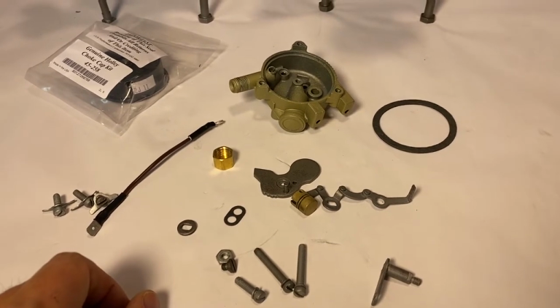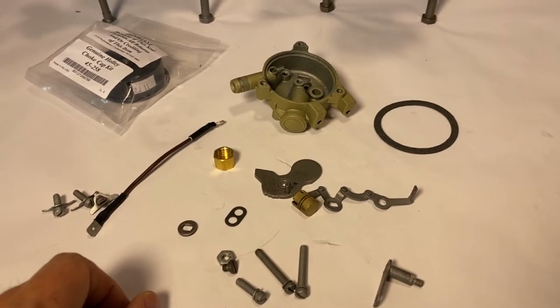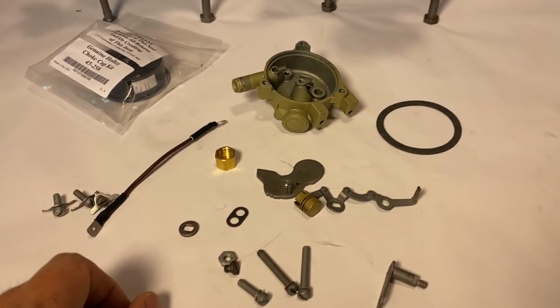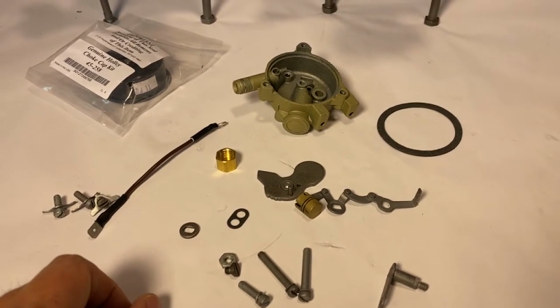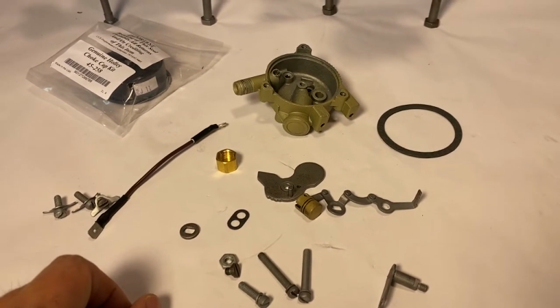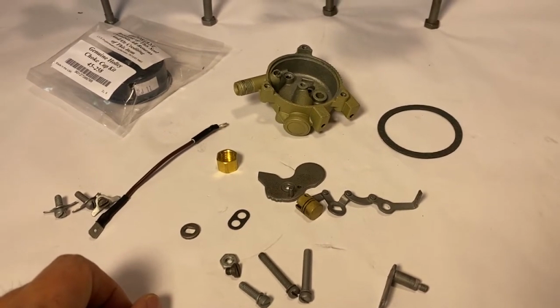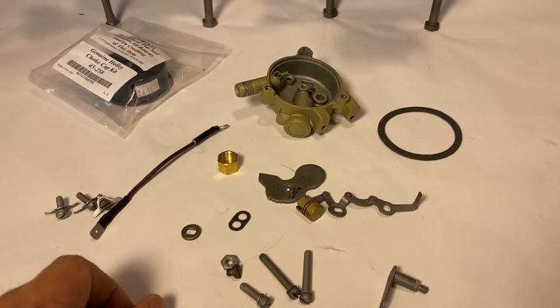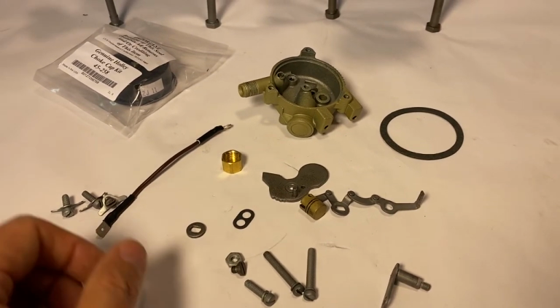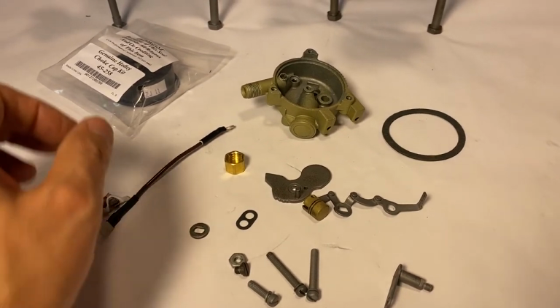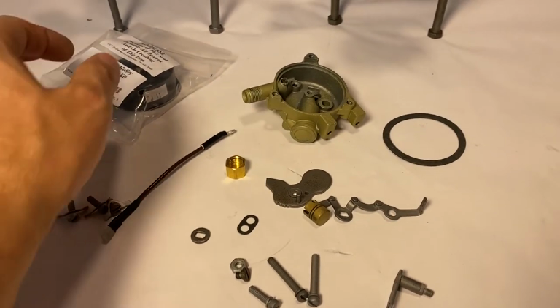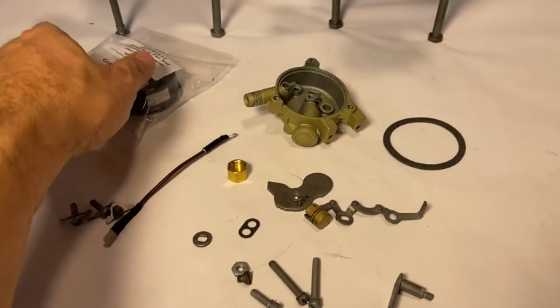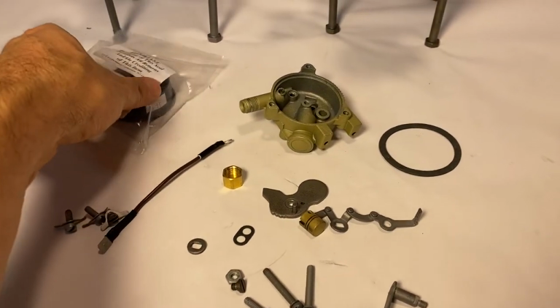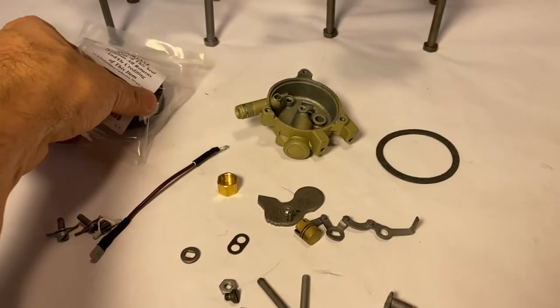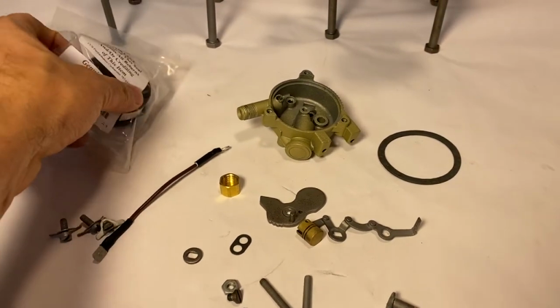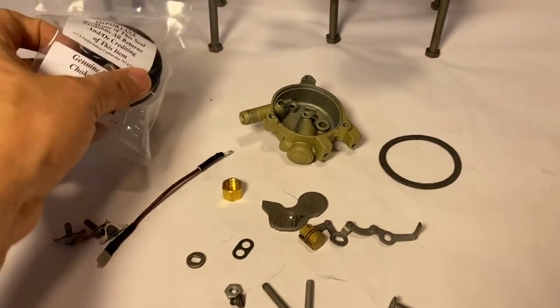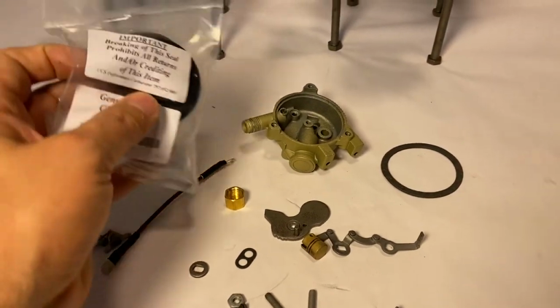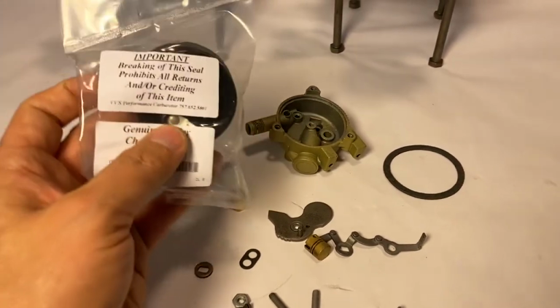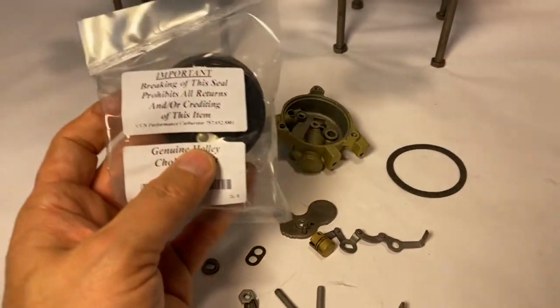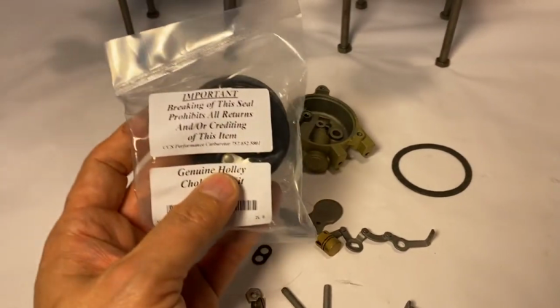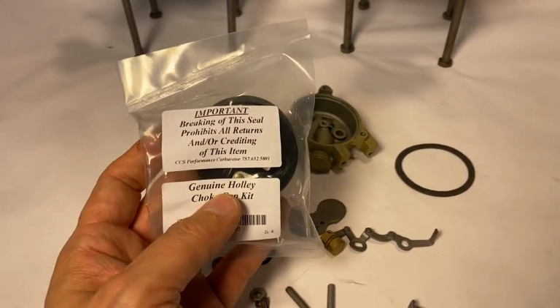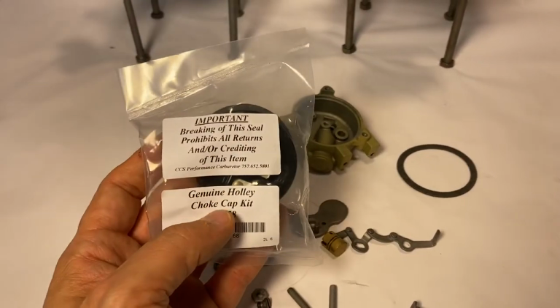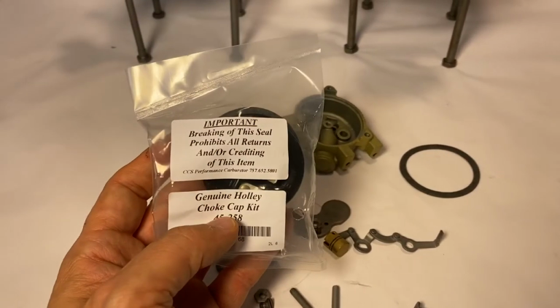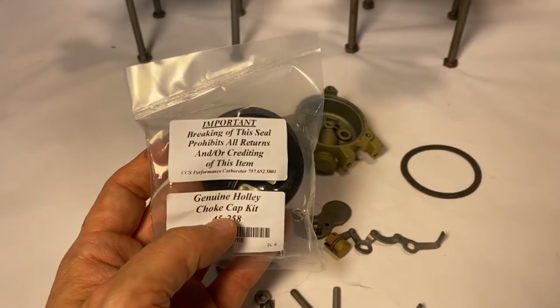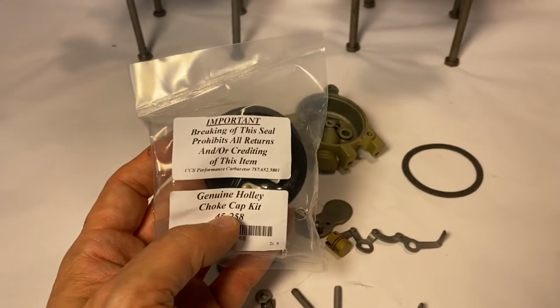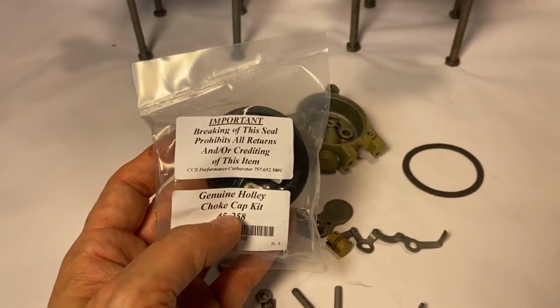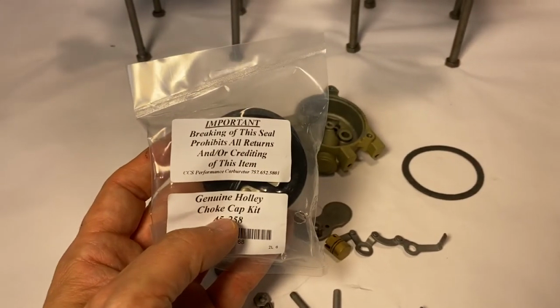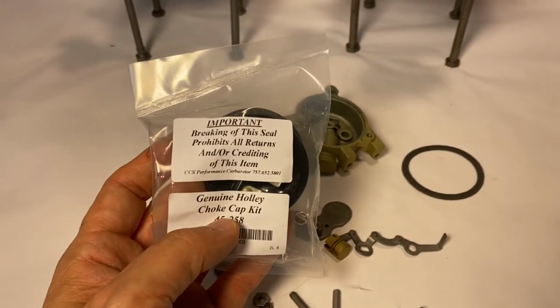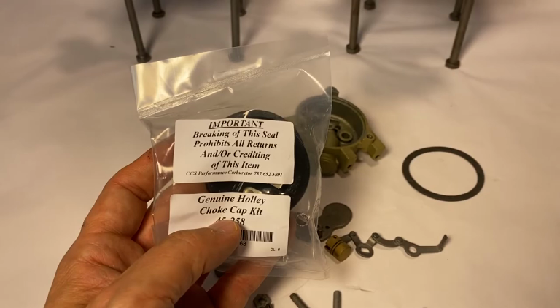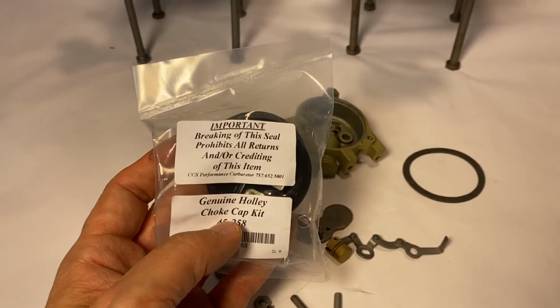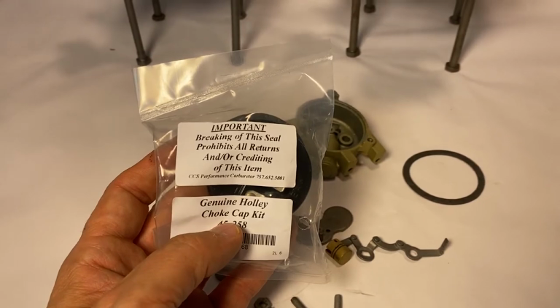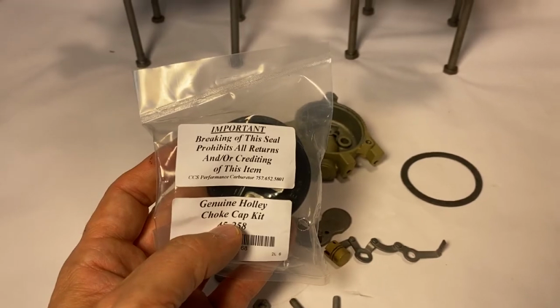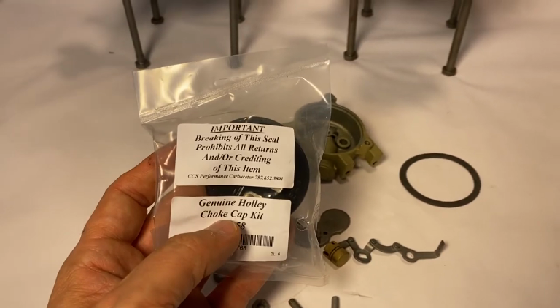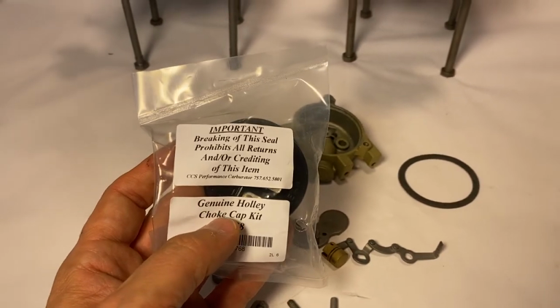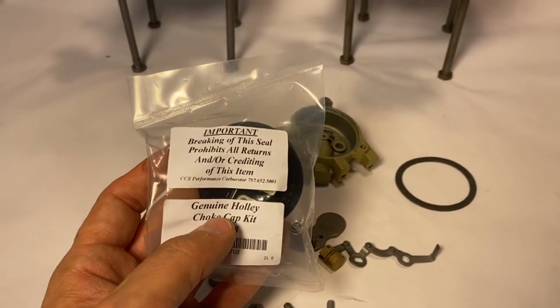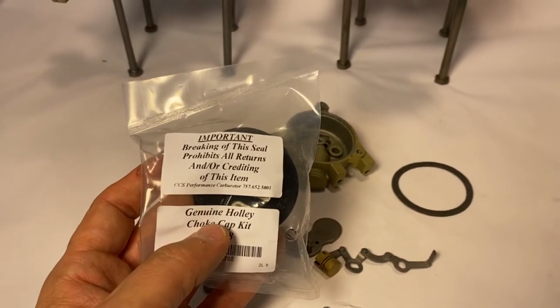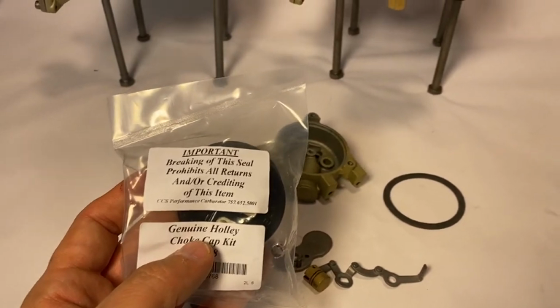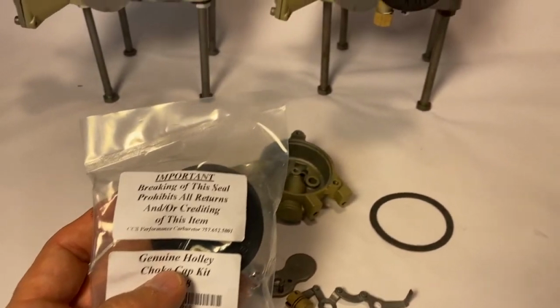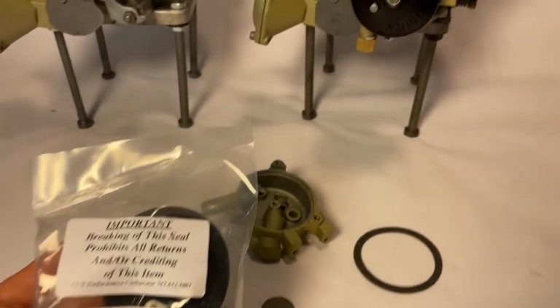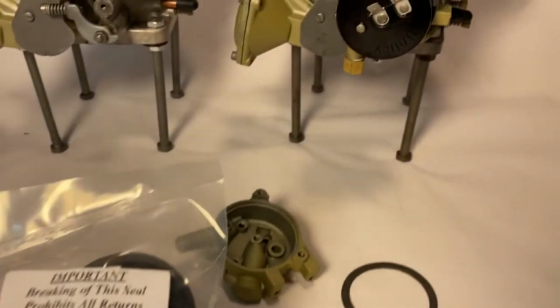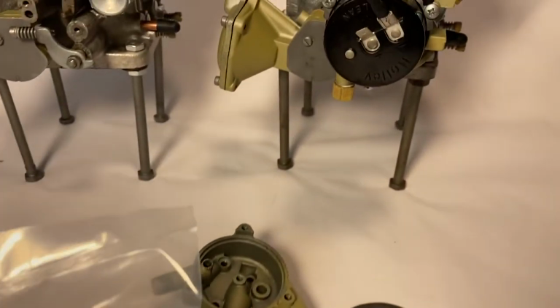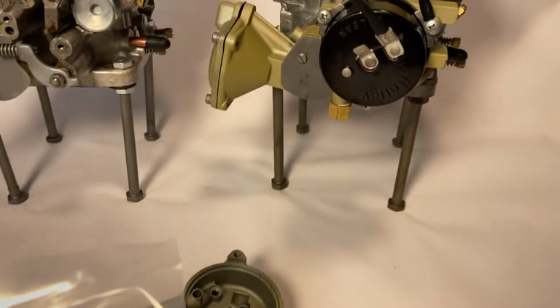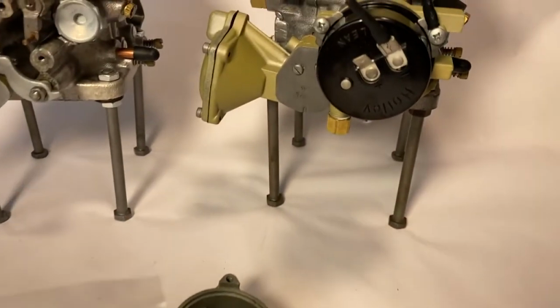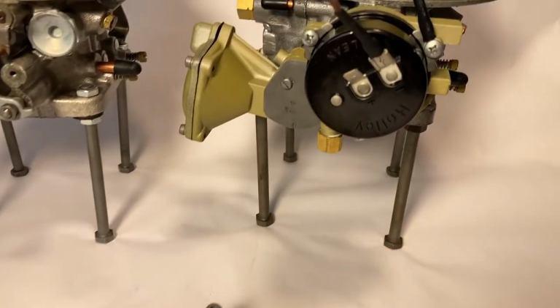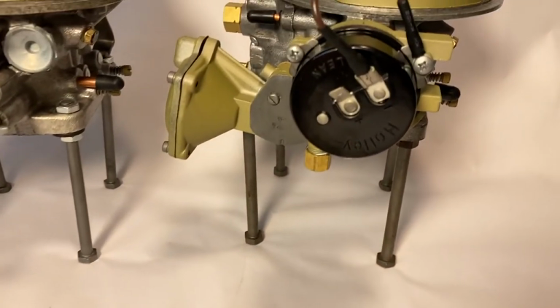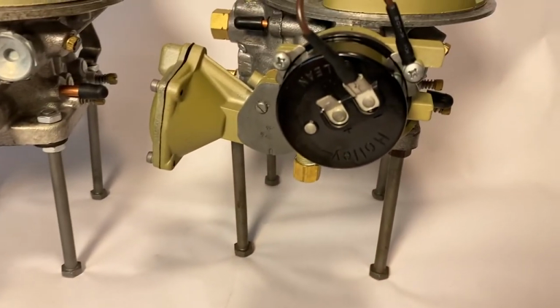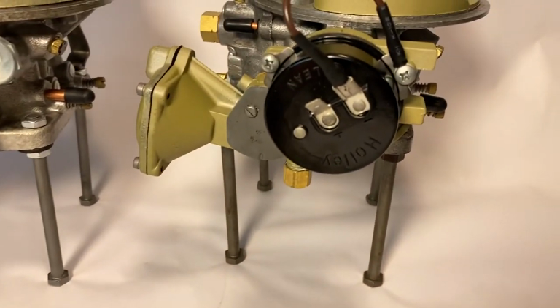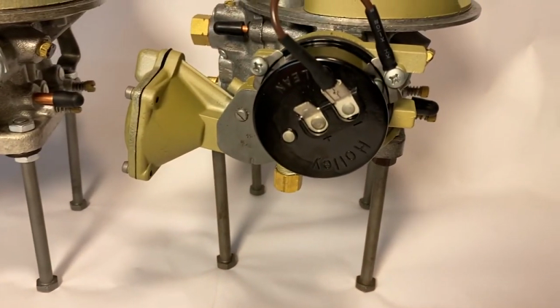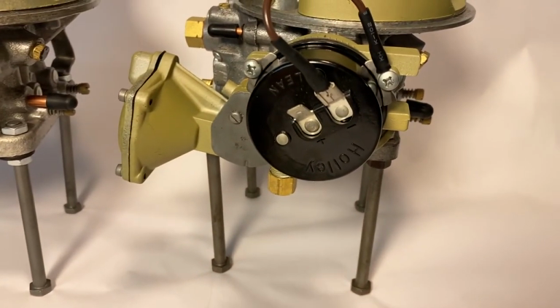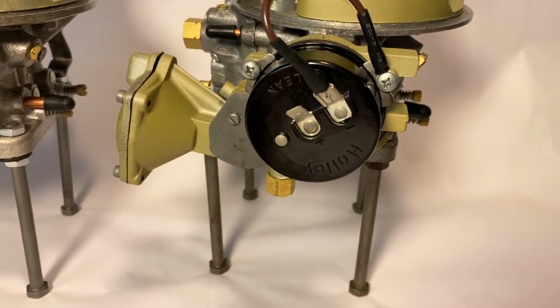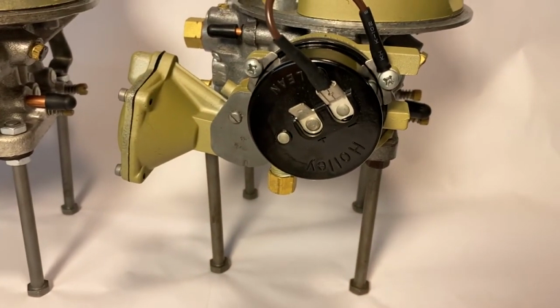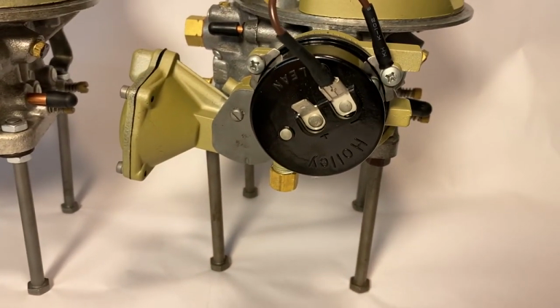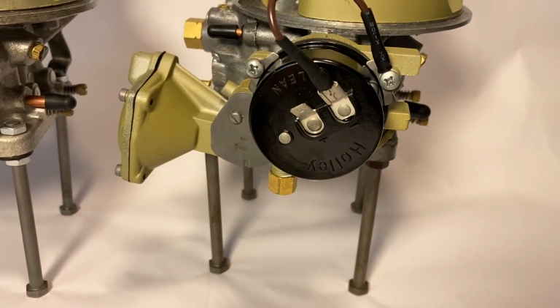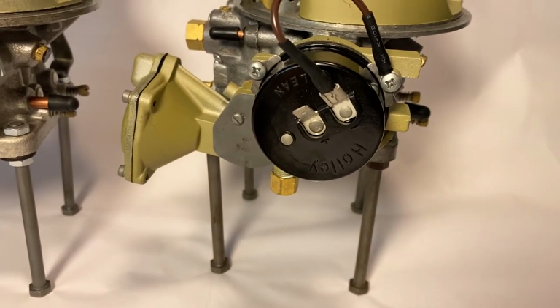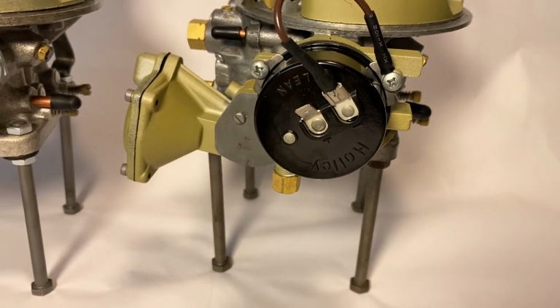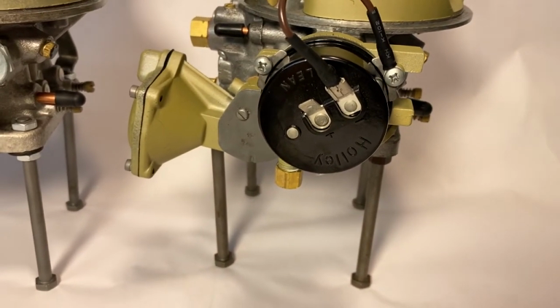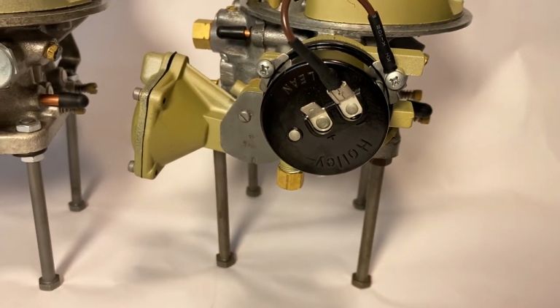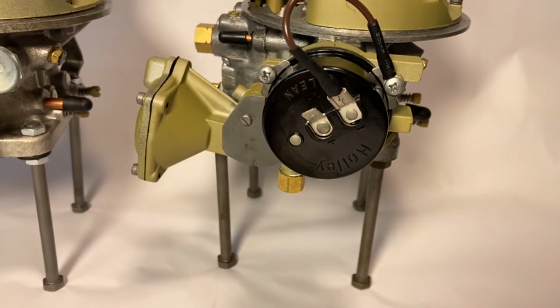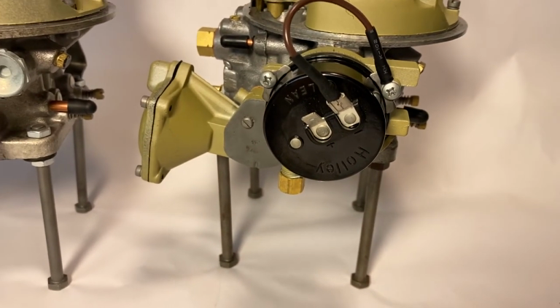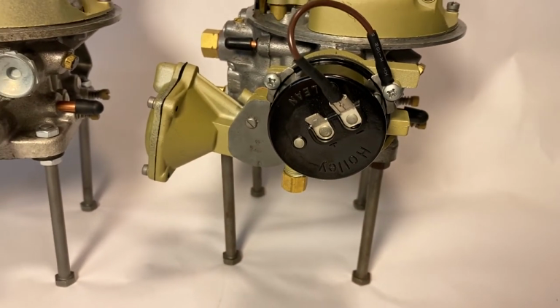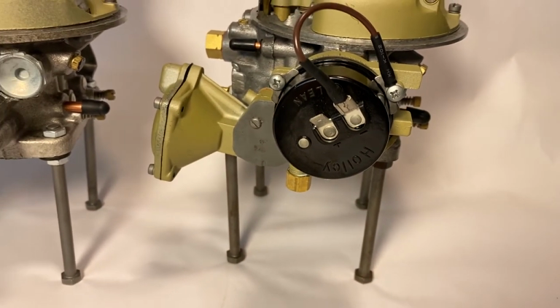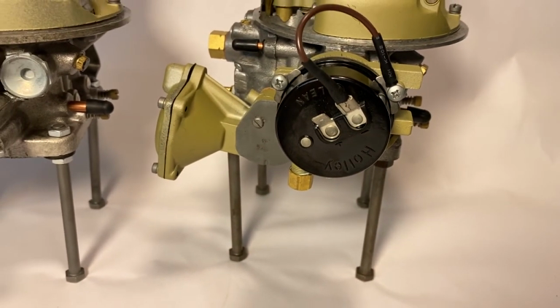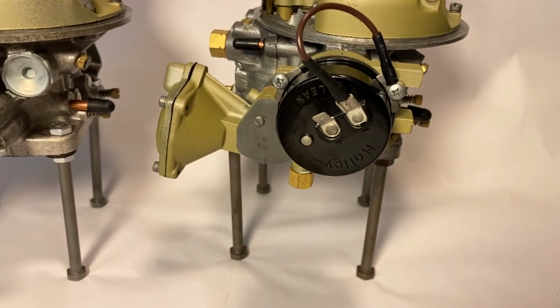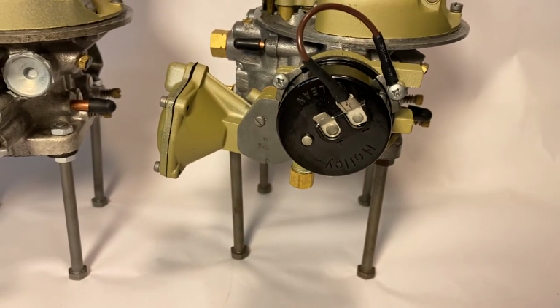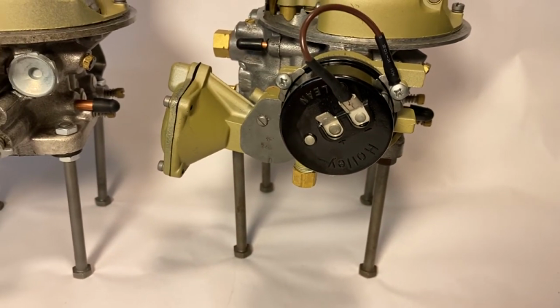Let's go ahead and open this up and take a look at this package here — this is the electric choke from Holly.